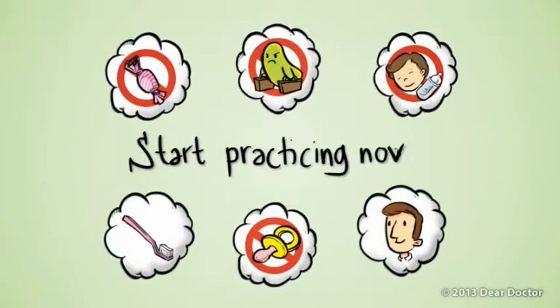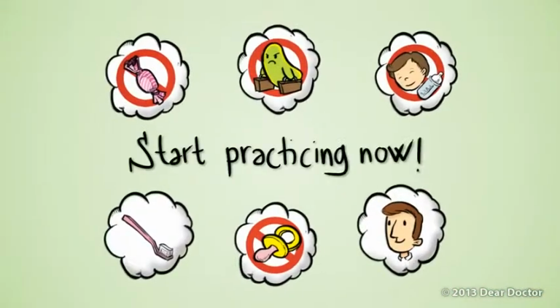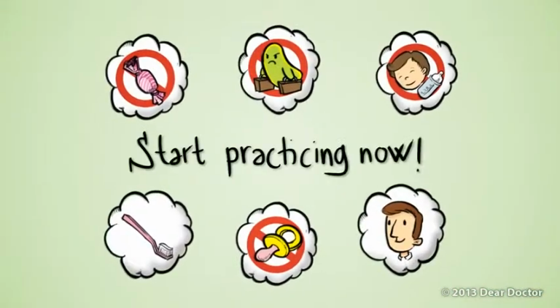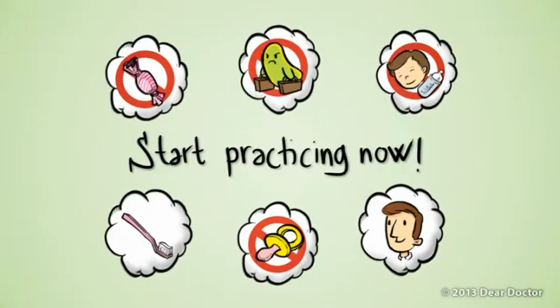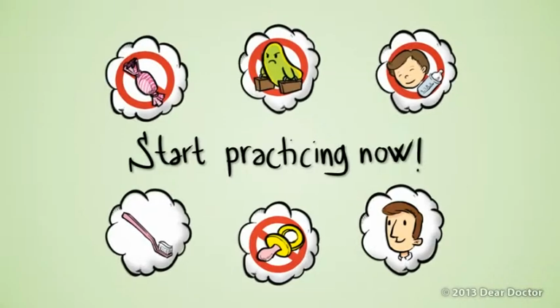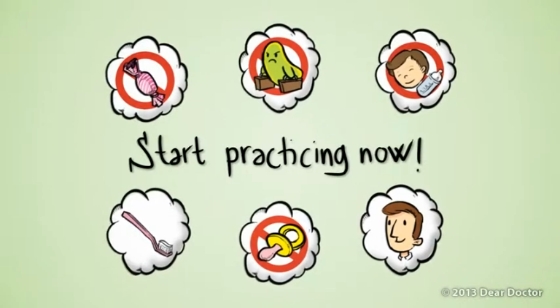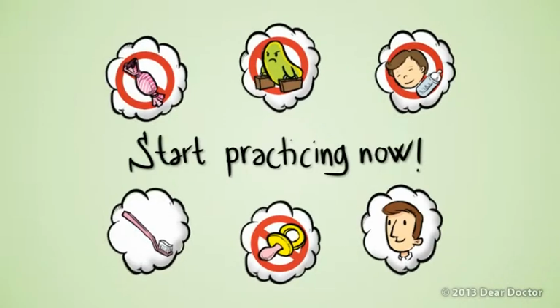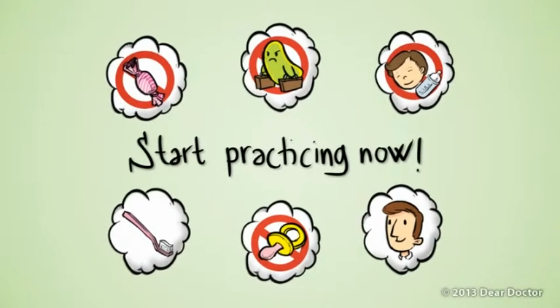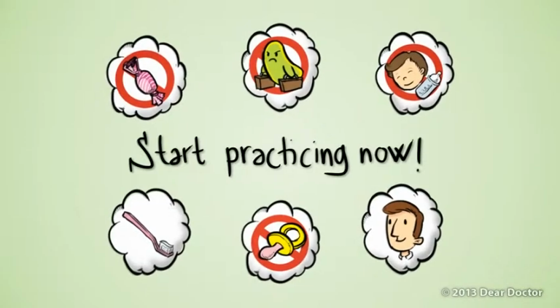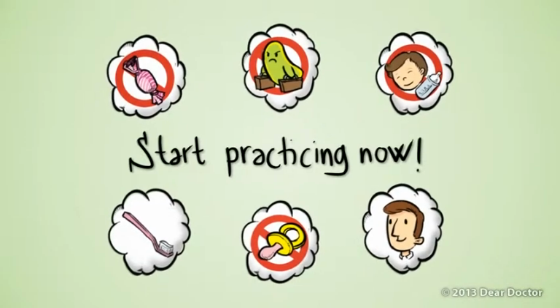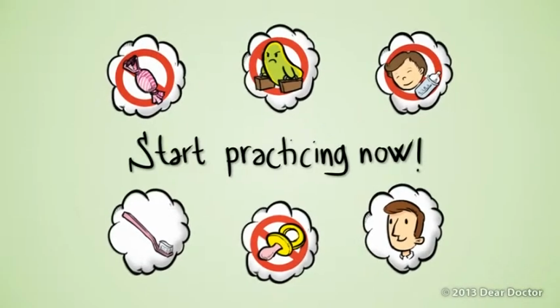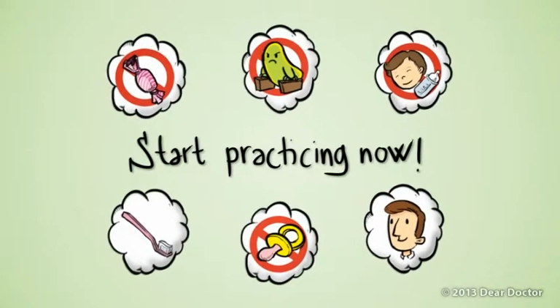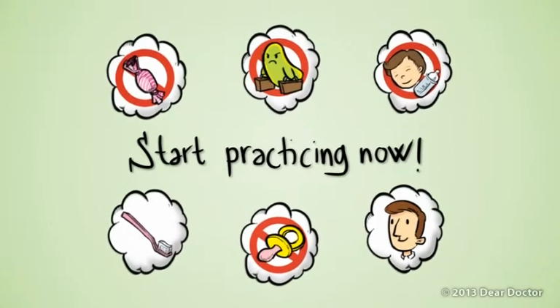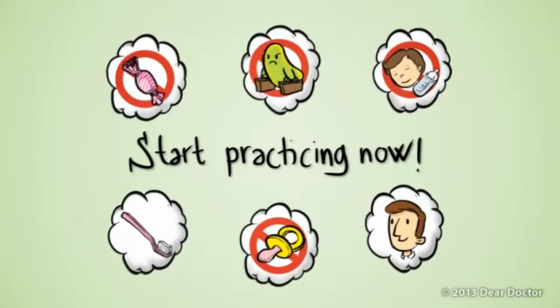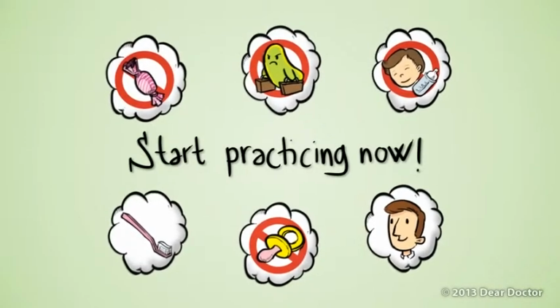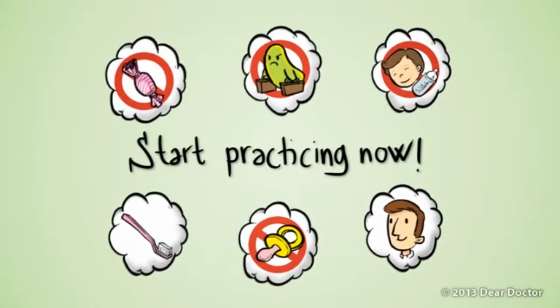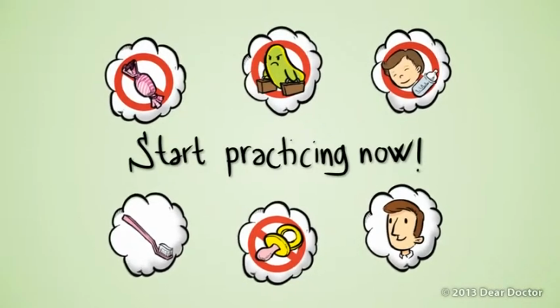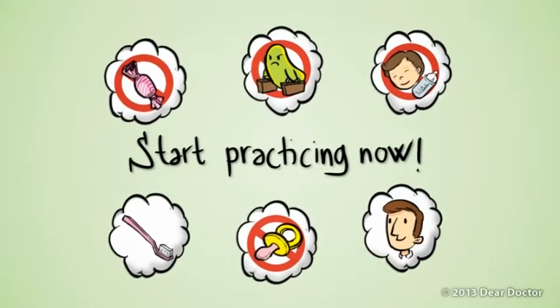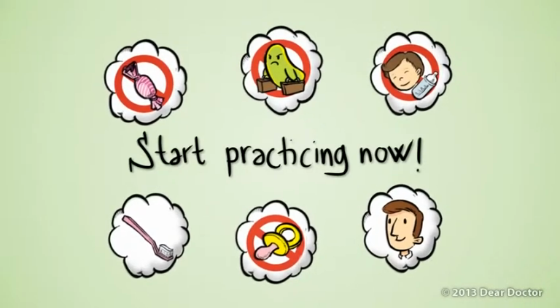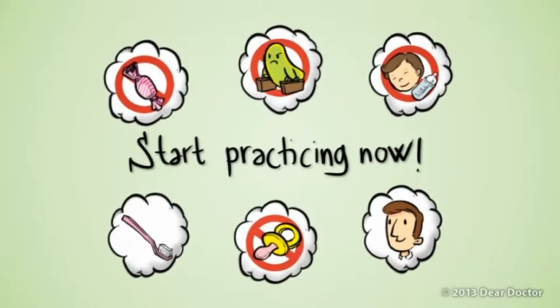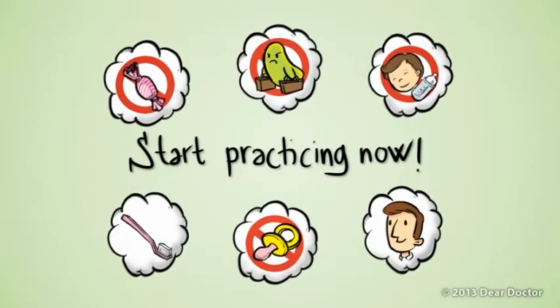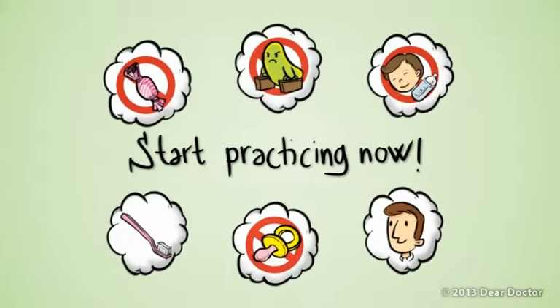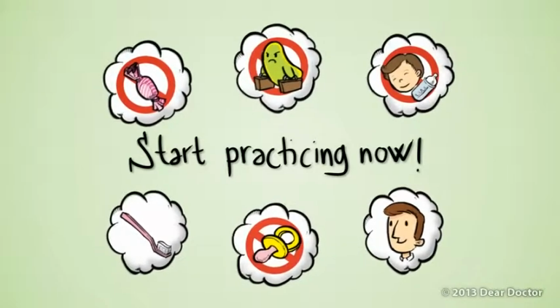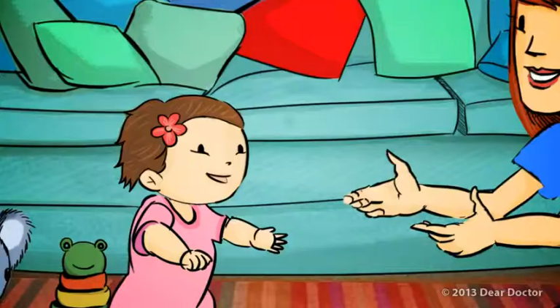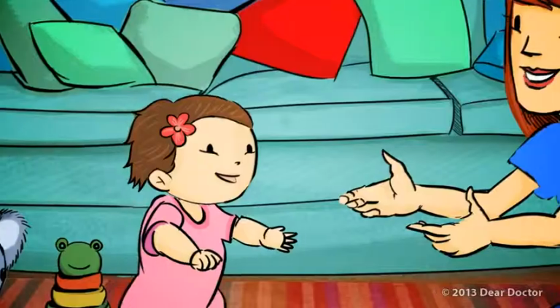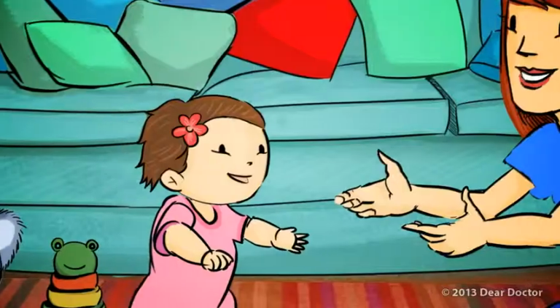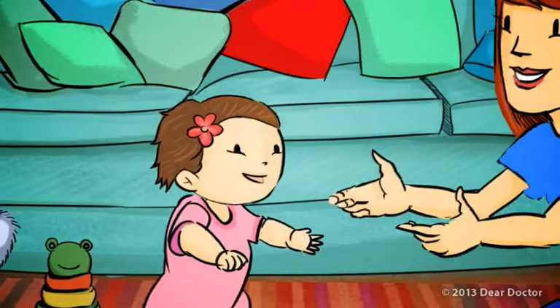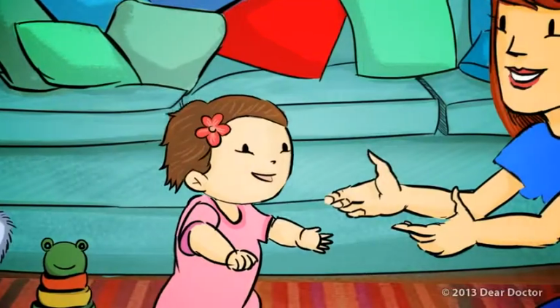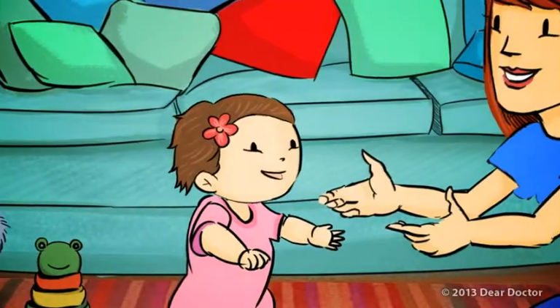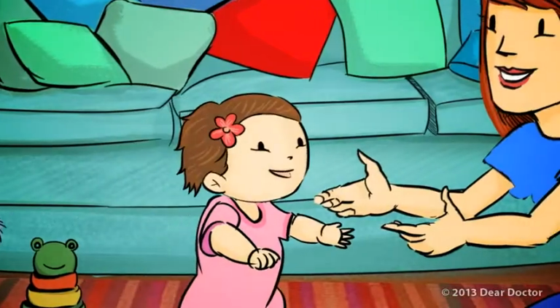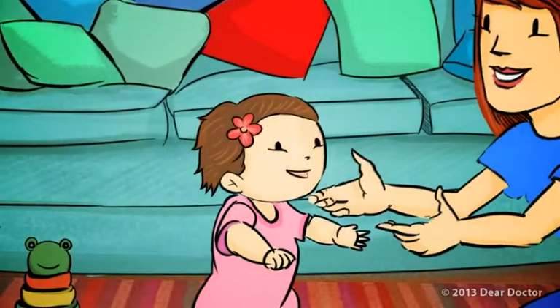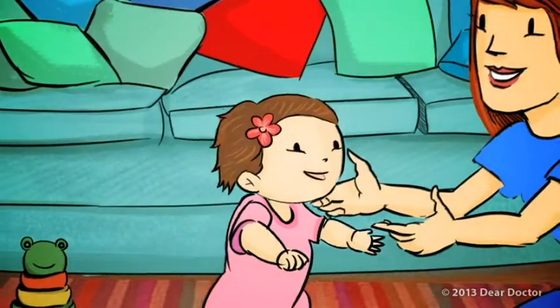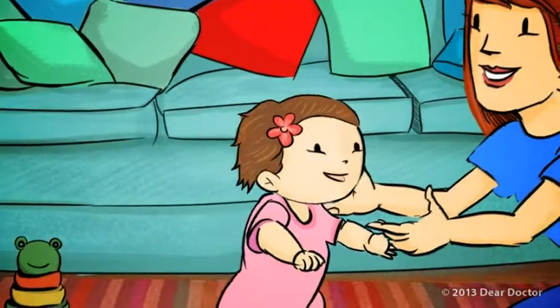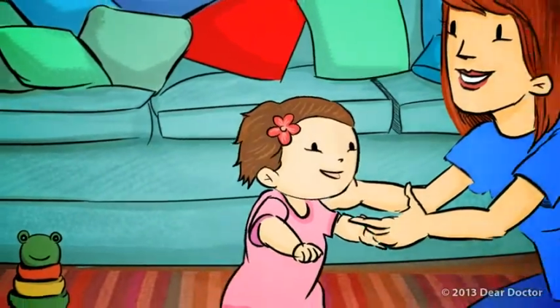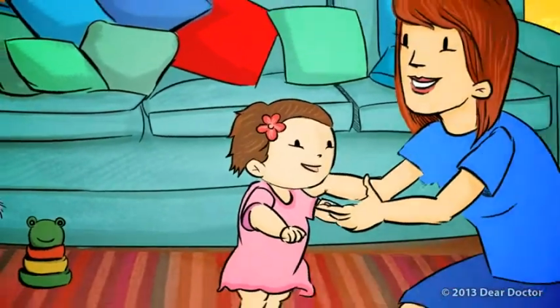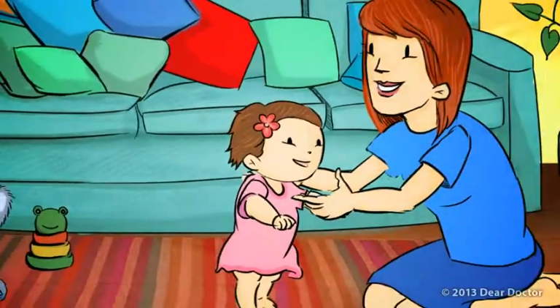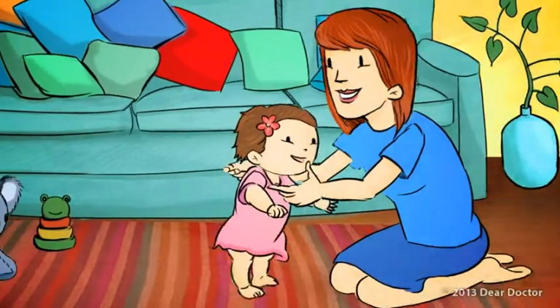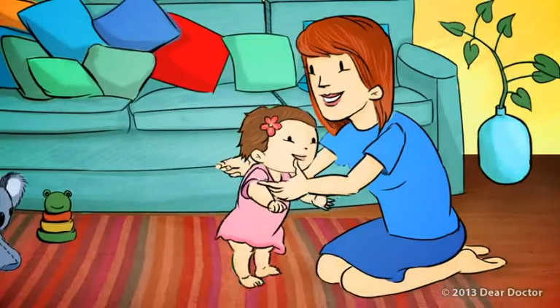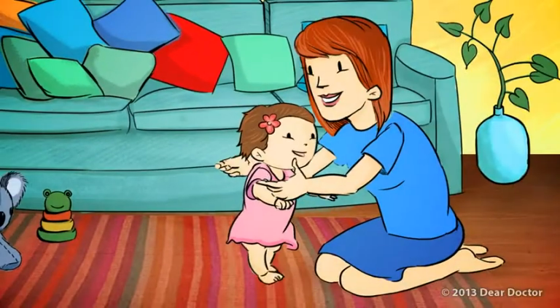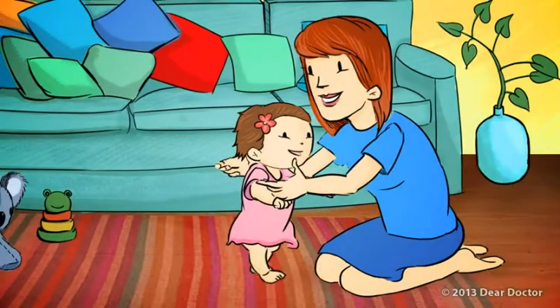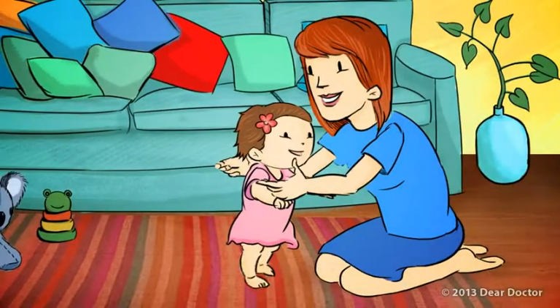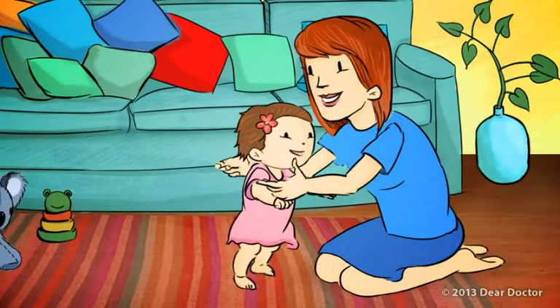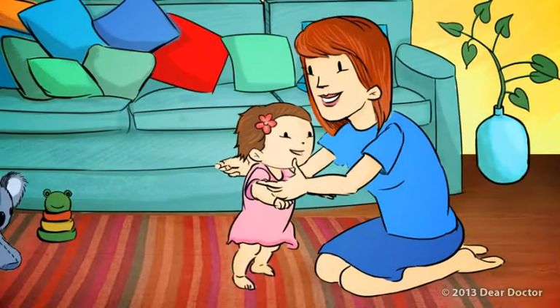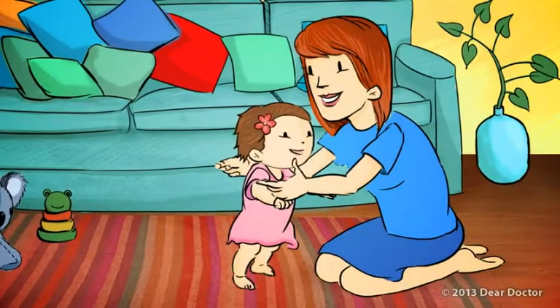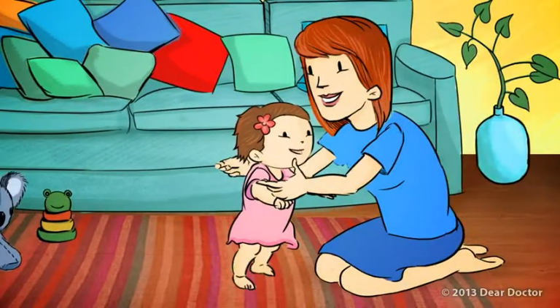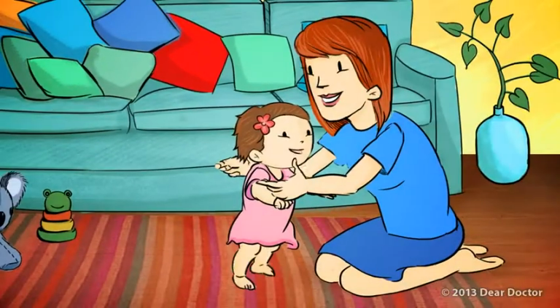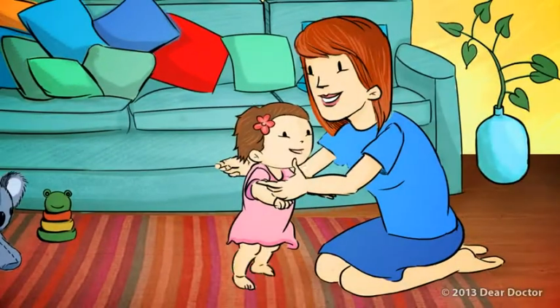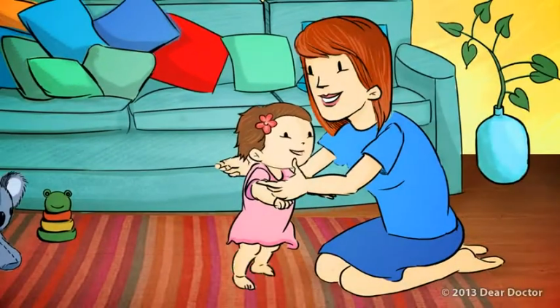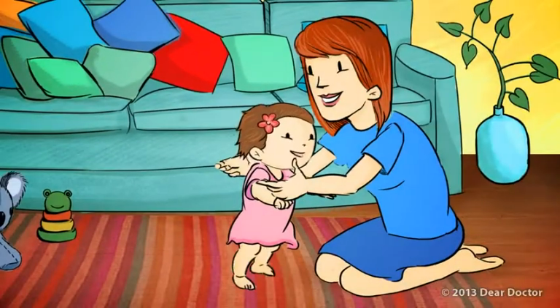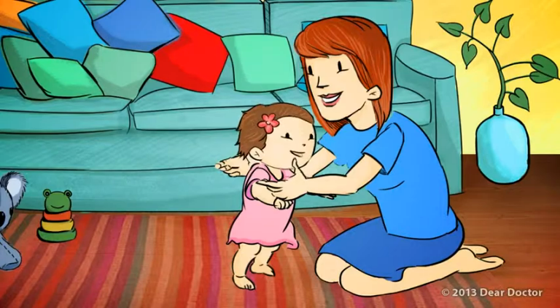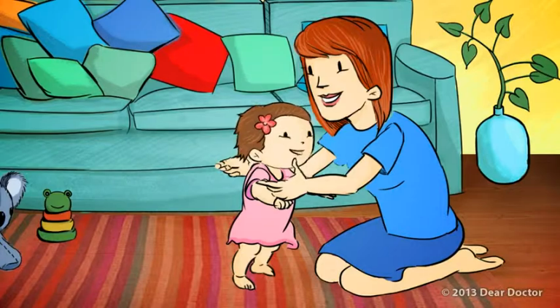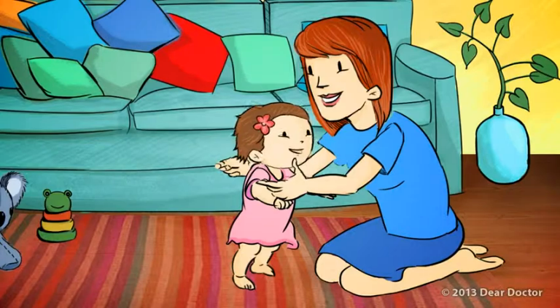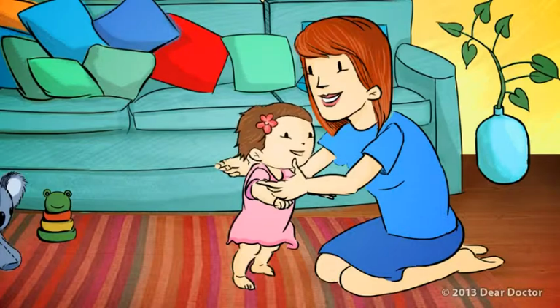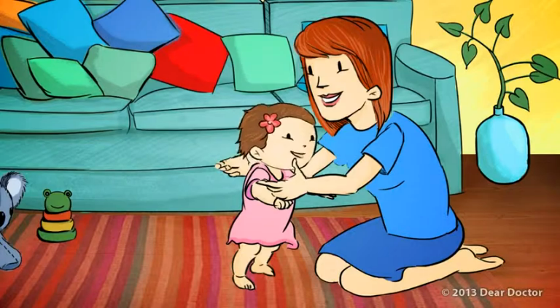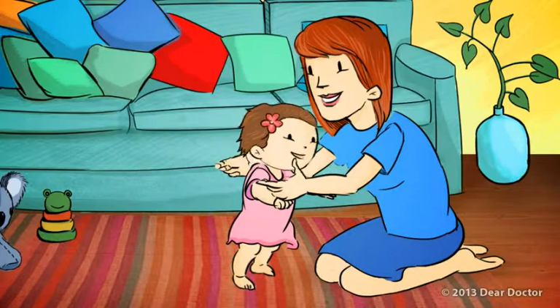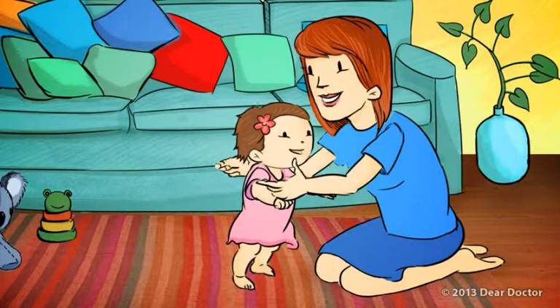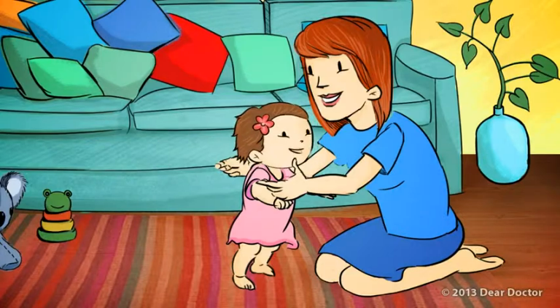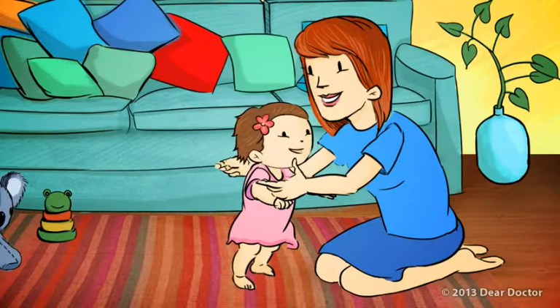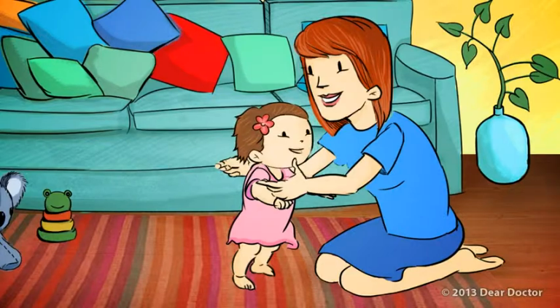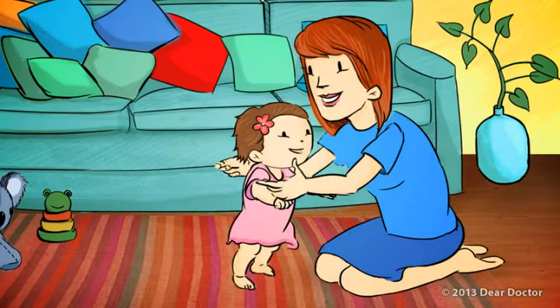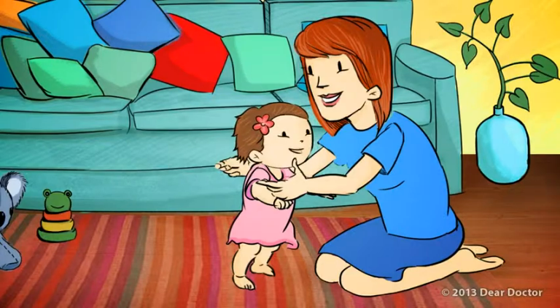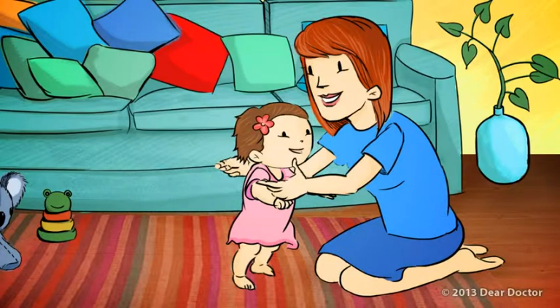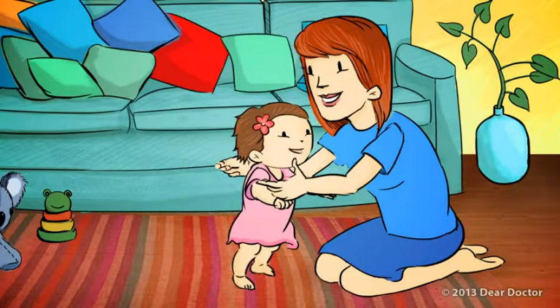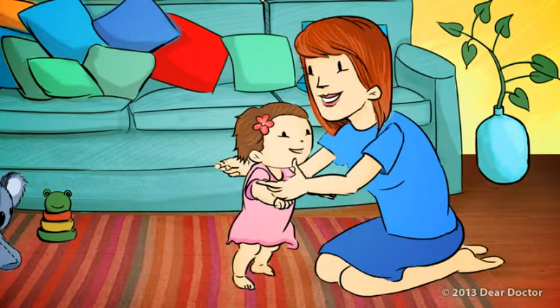If you start practicing these tips now, your child will benefit long after that wobbly walk becomes a confident stride.